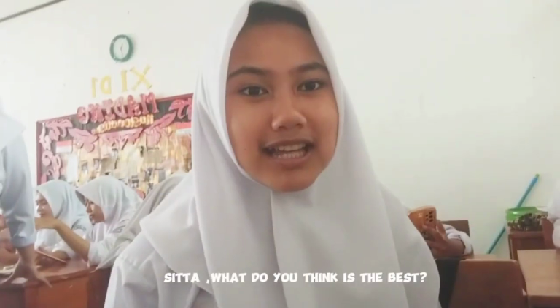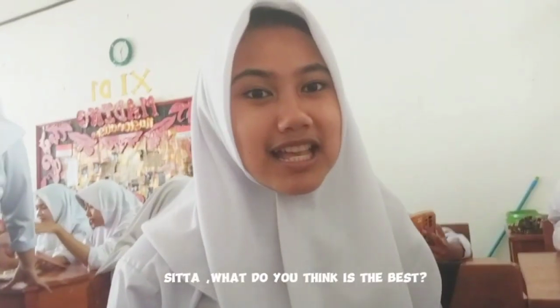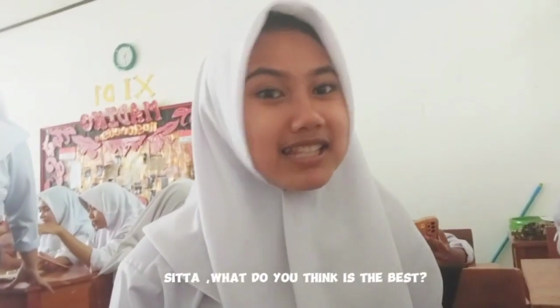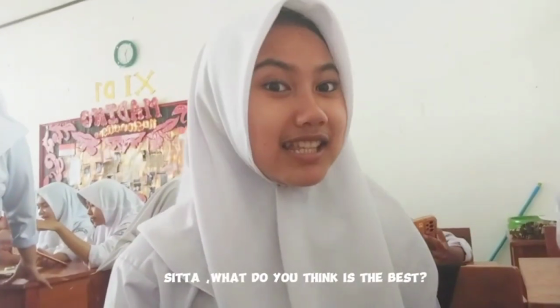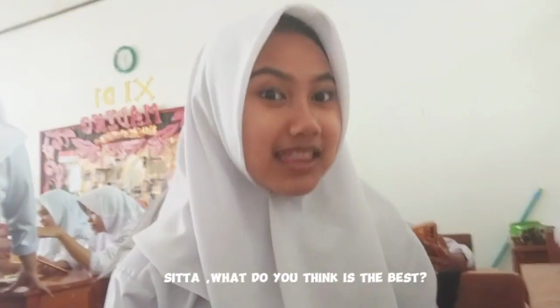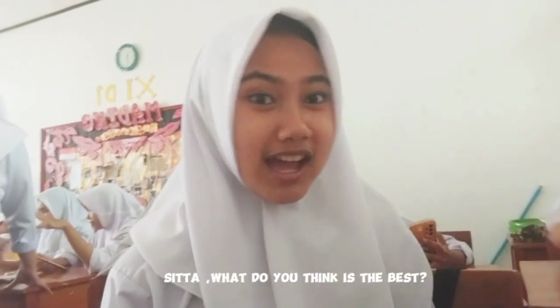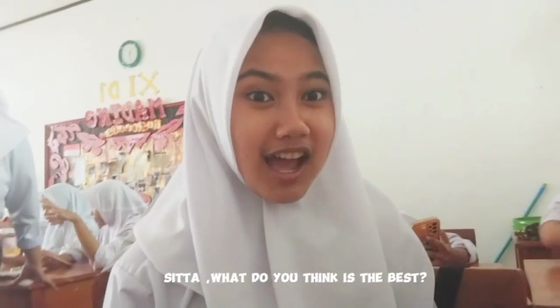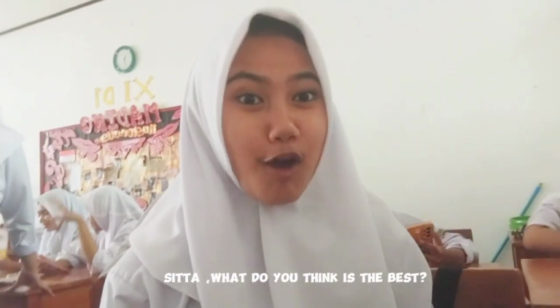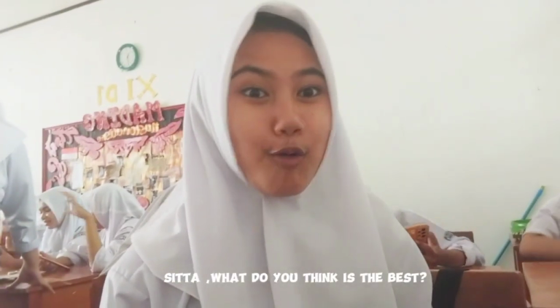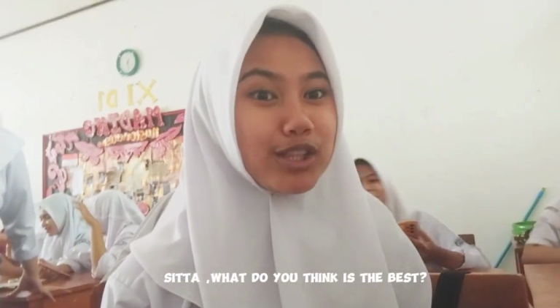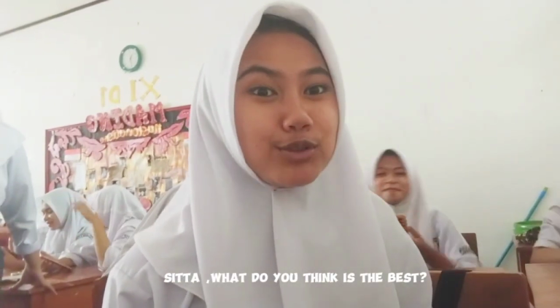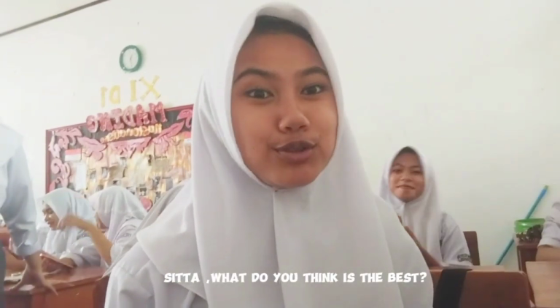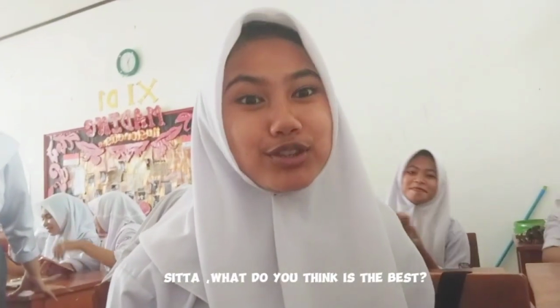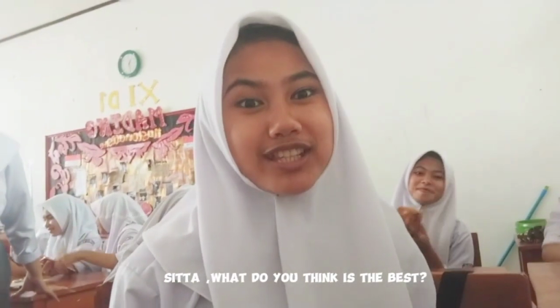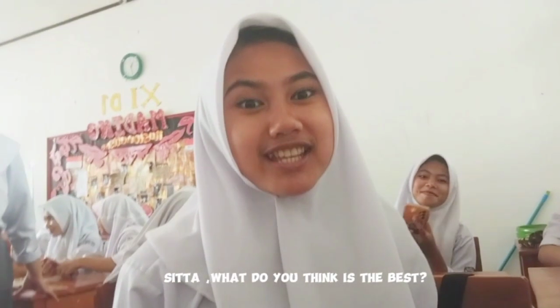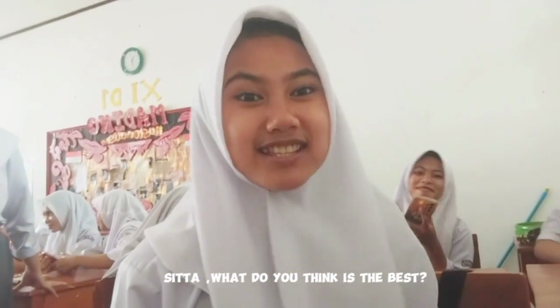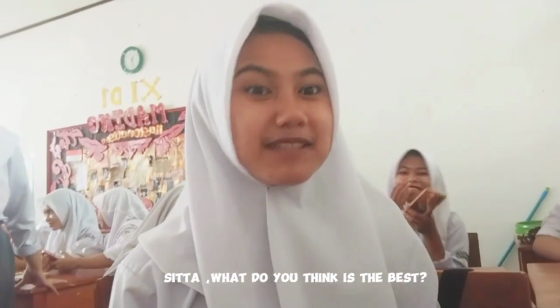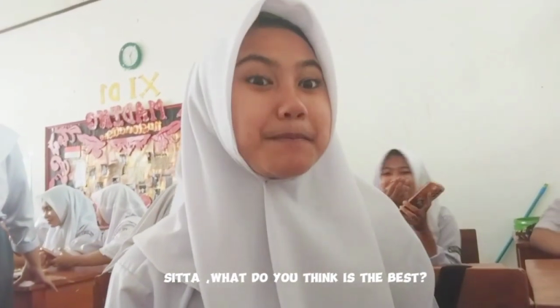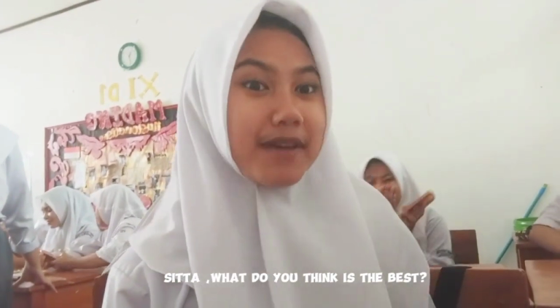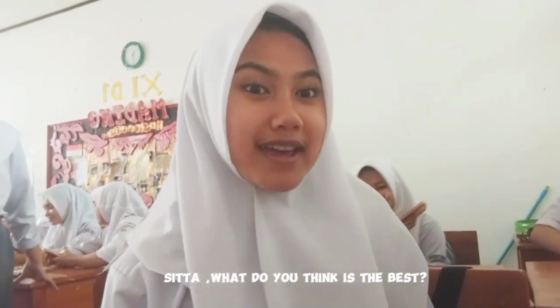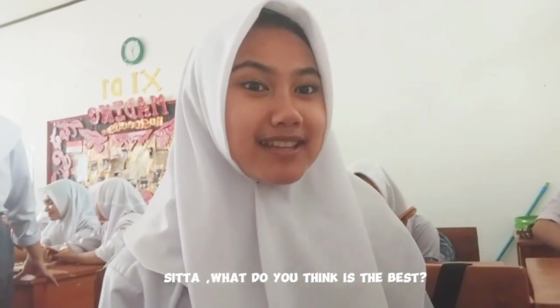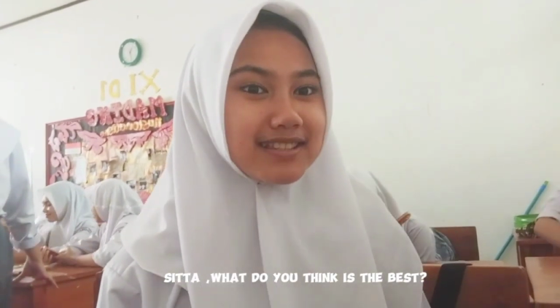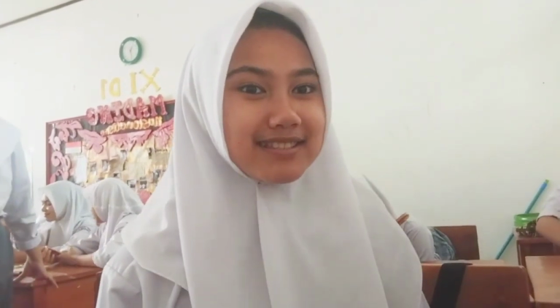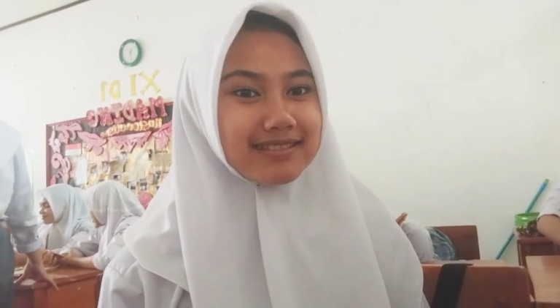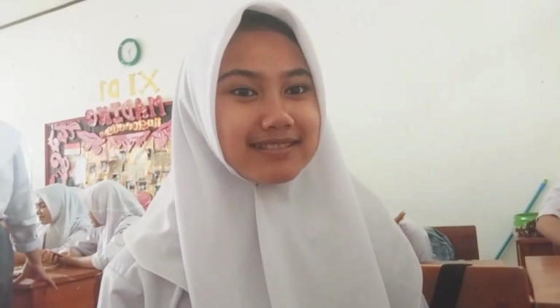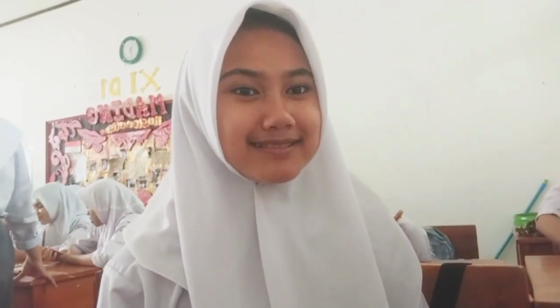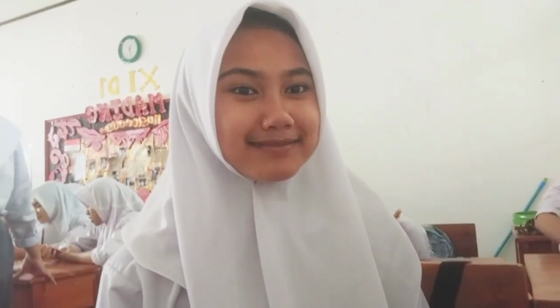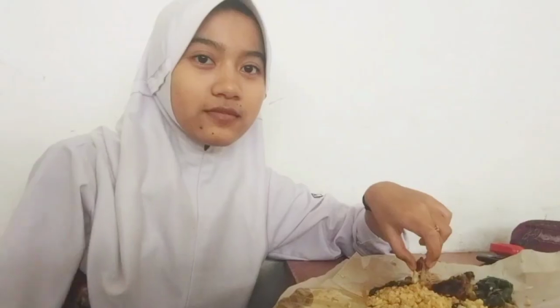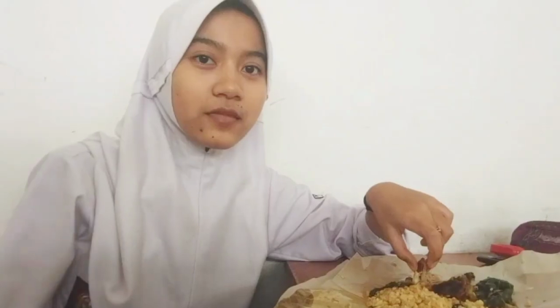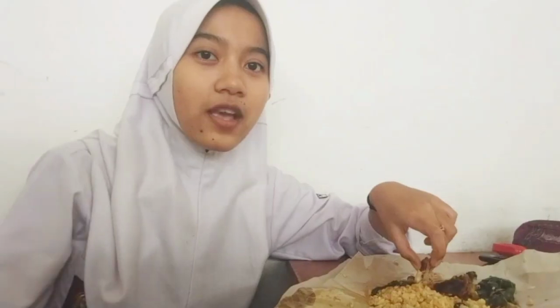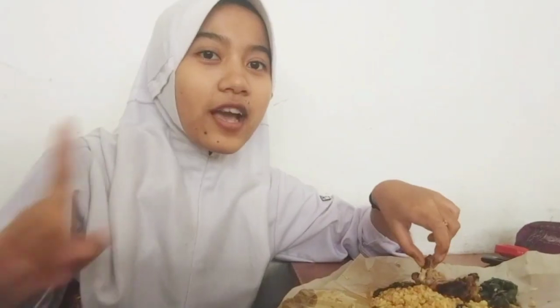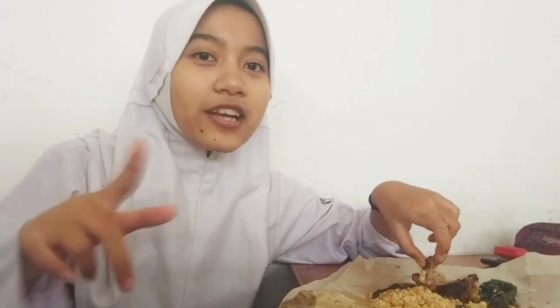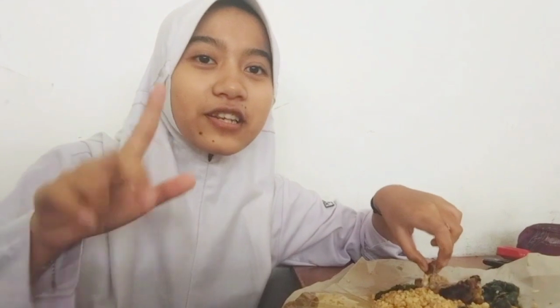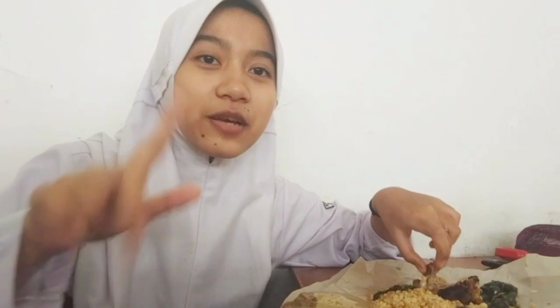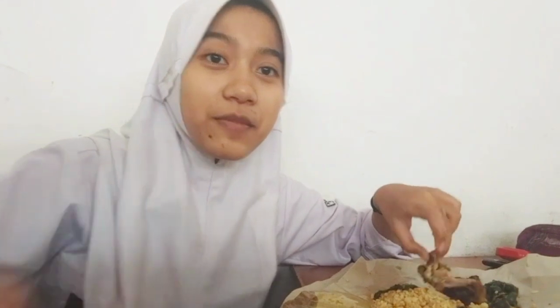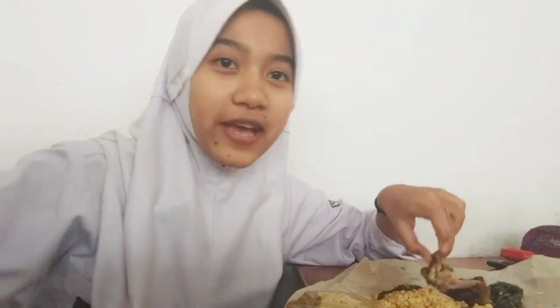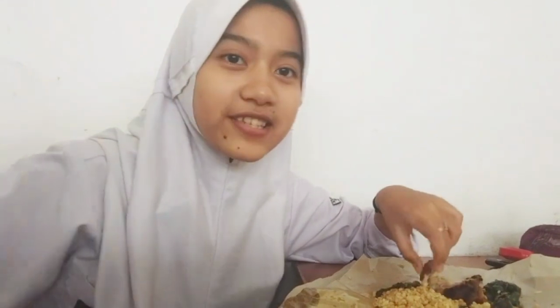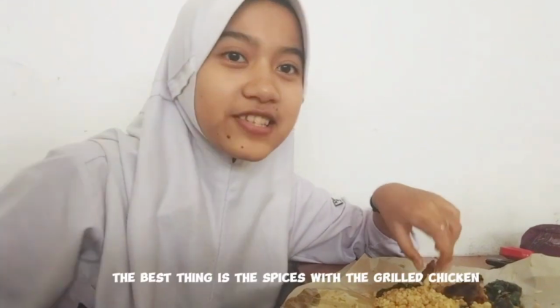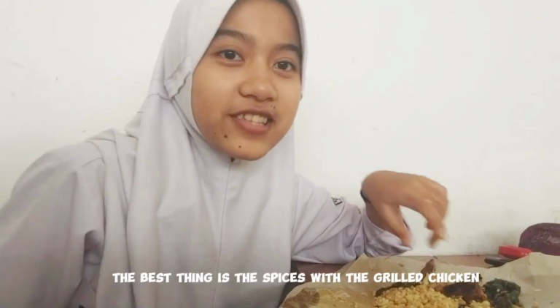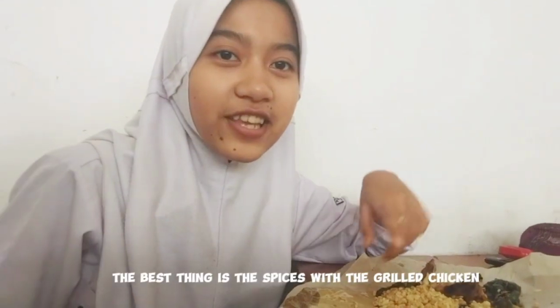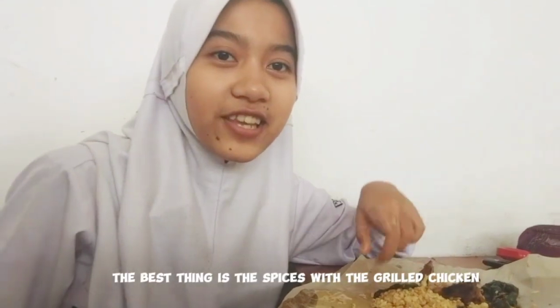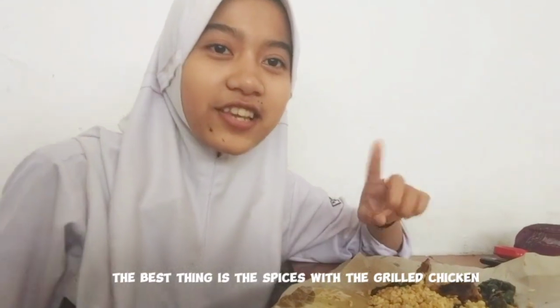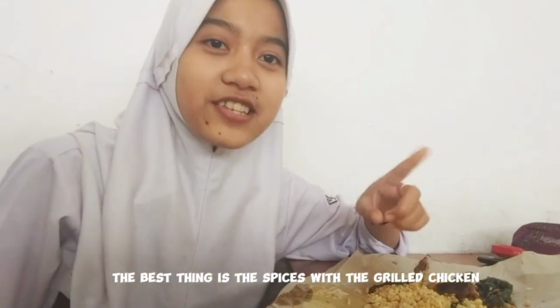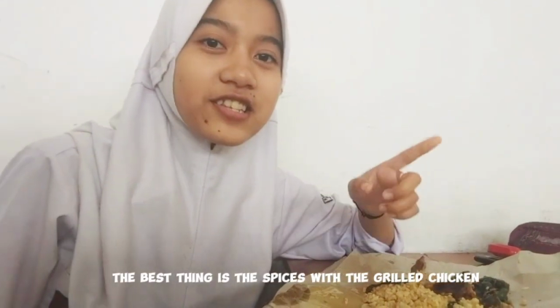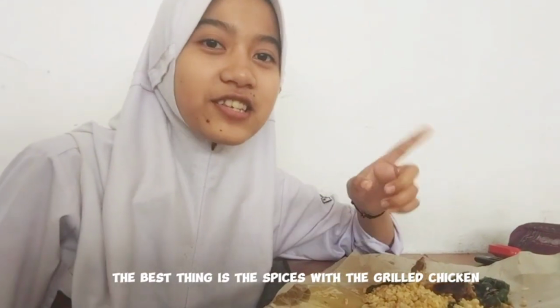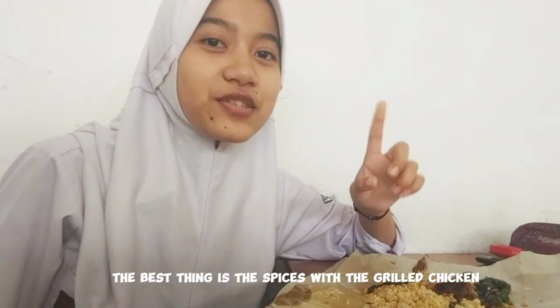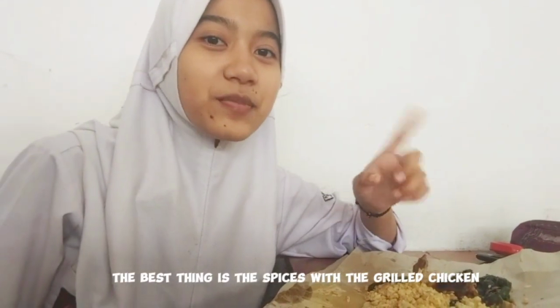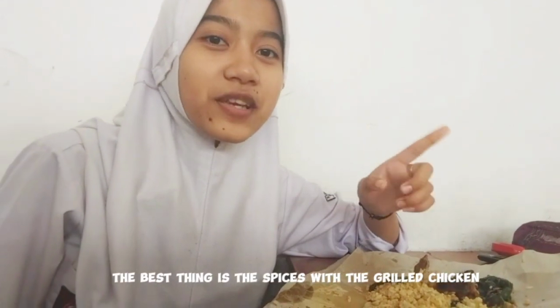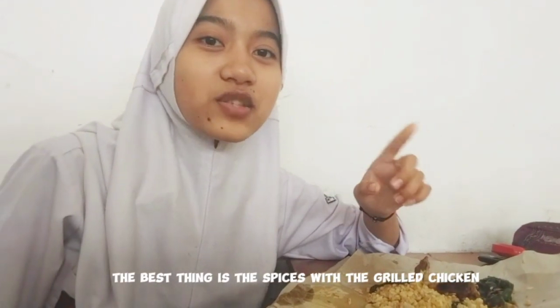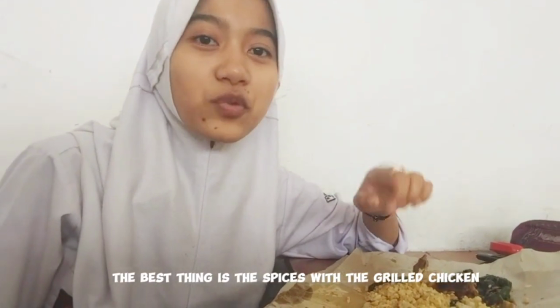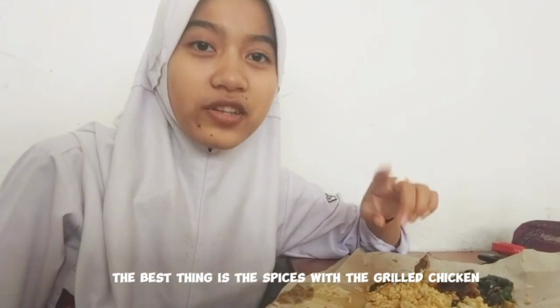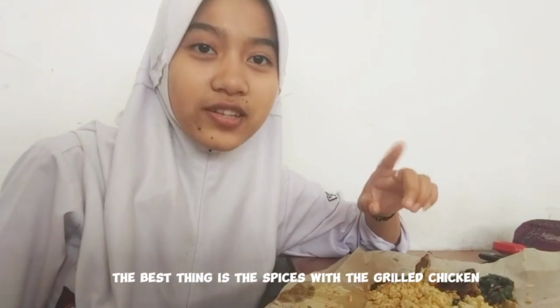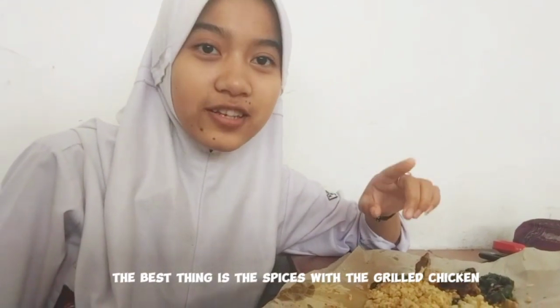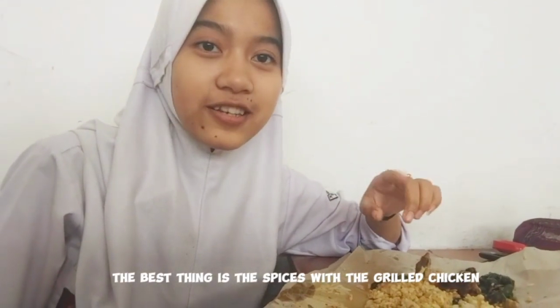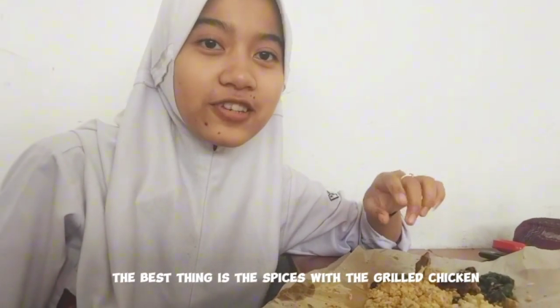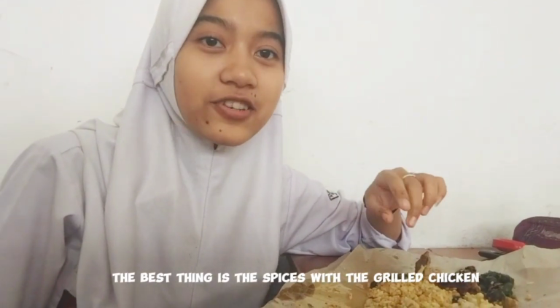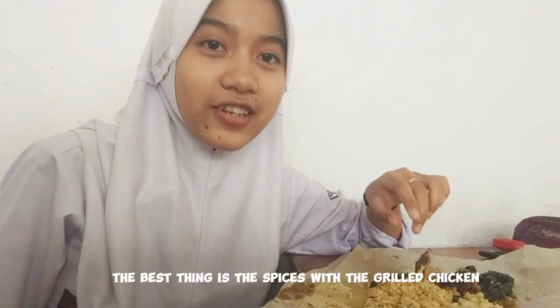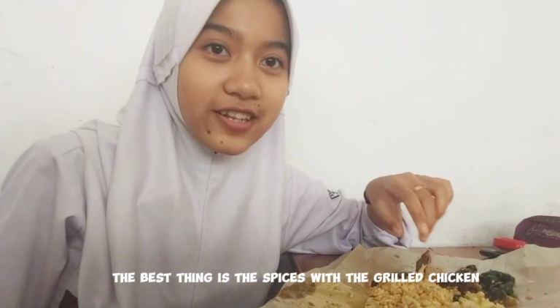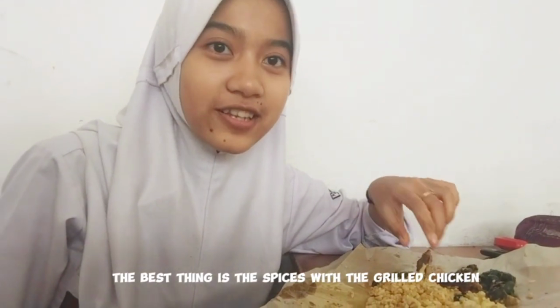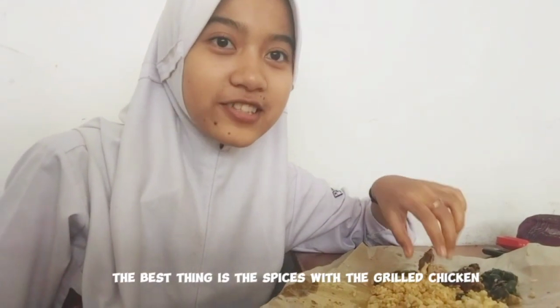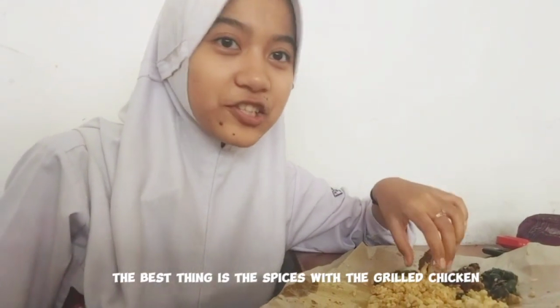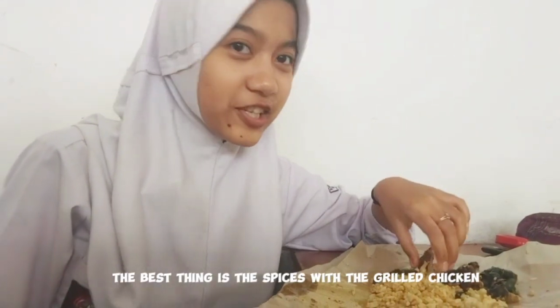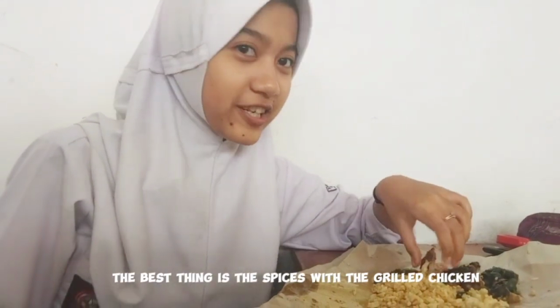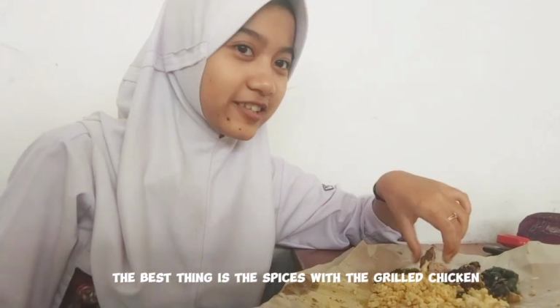Sita, what do you think is the best? The best thing is the grilled fish, Sita.